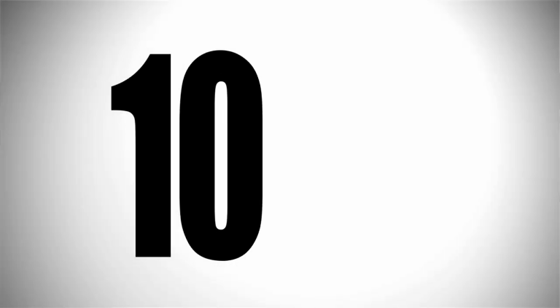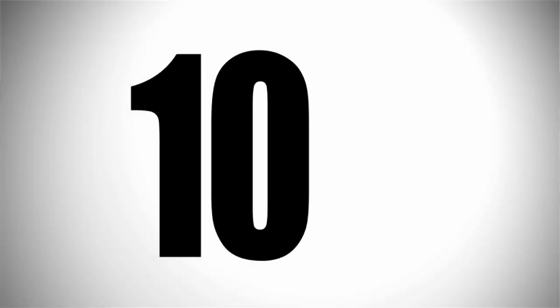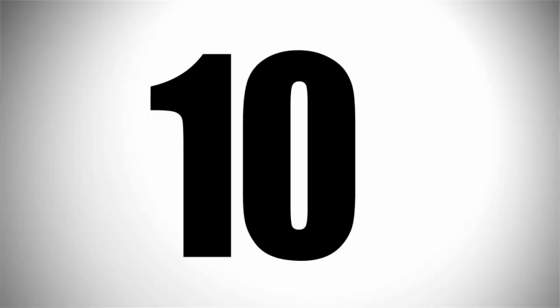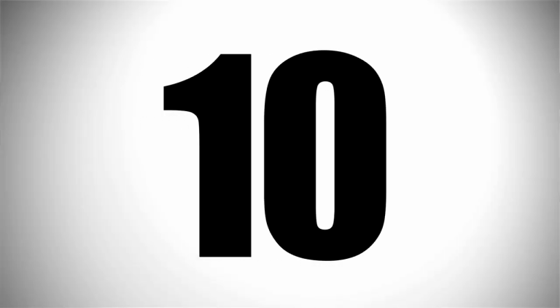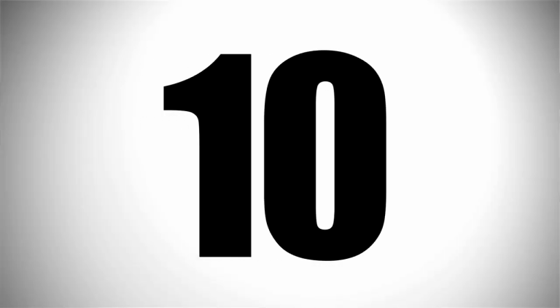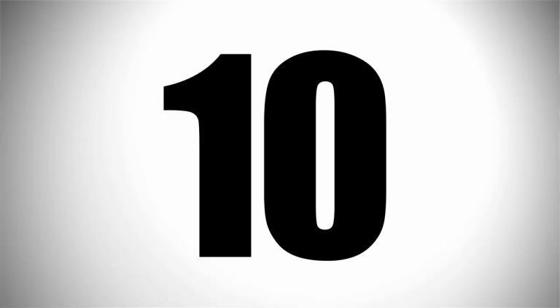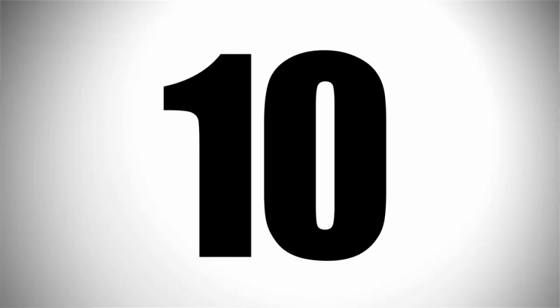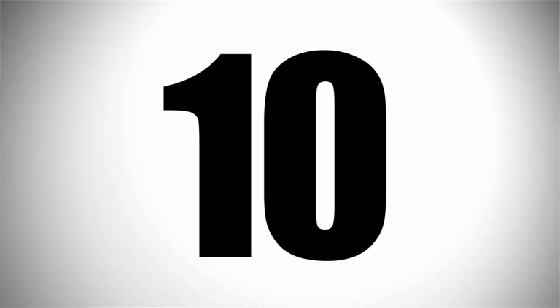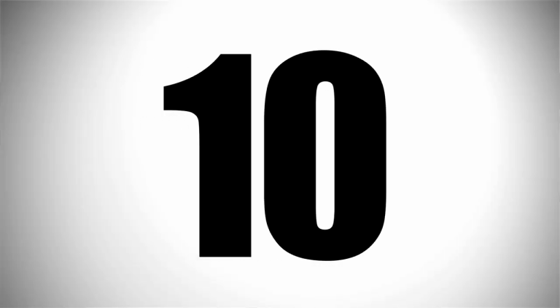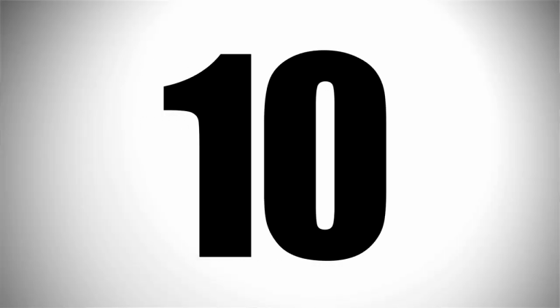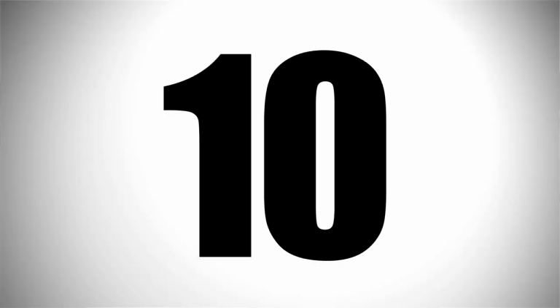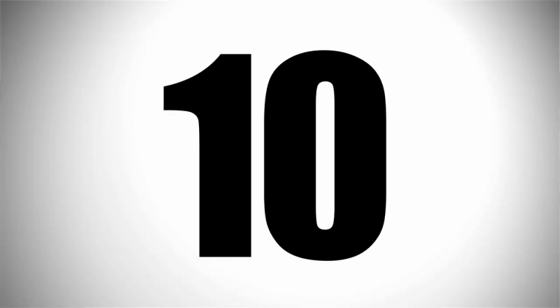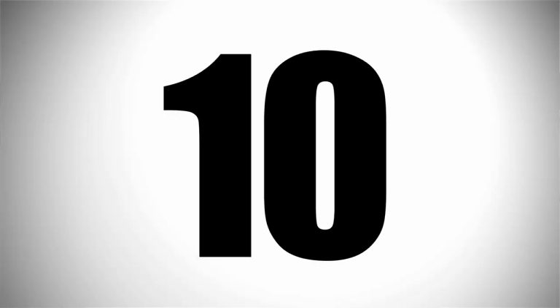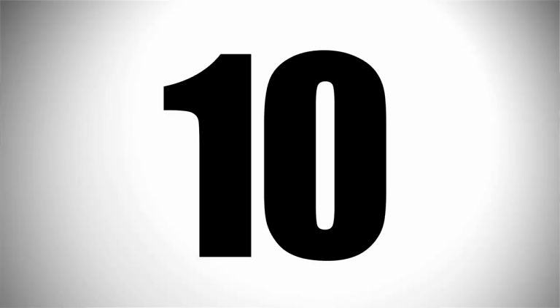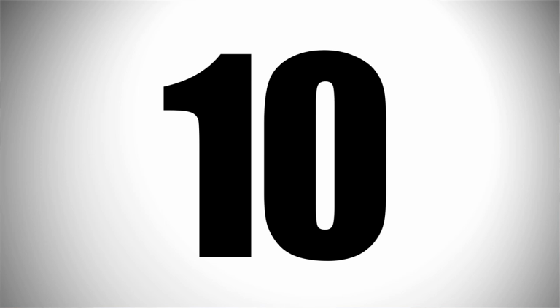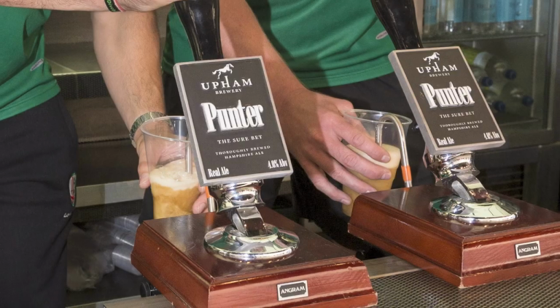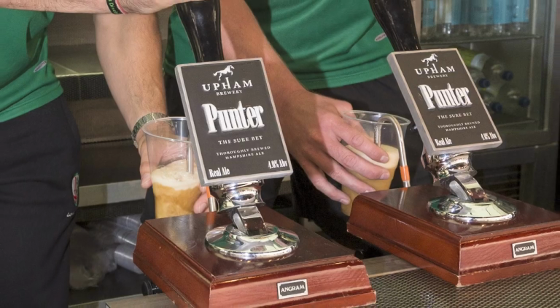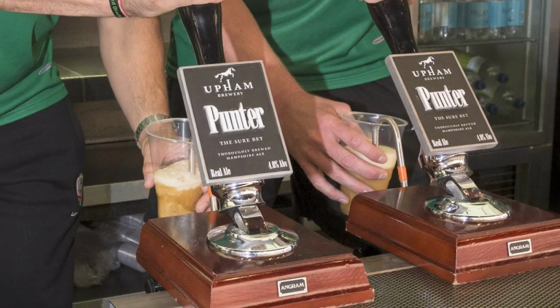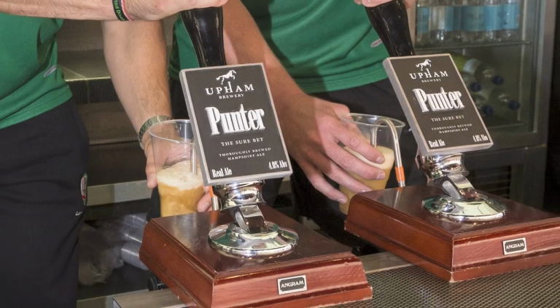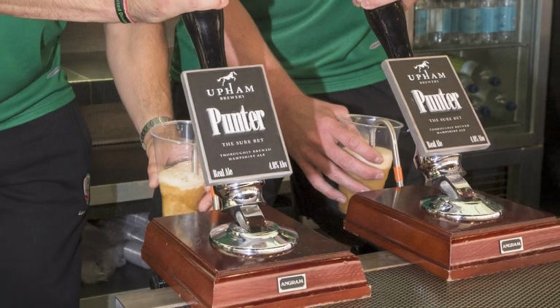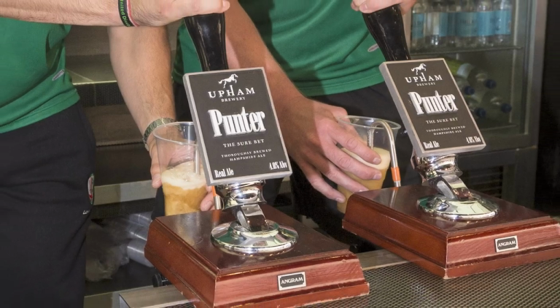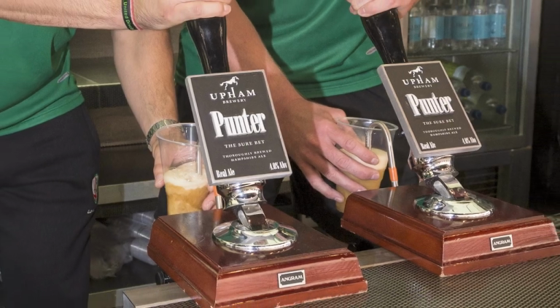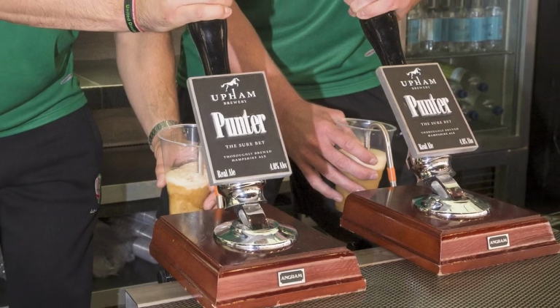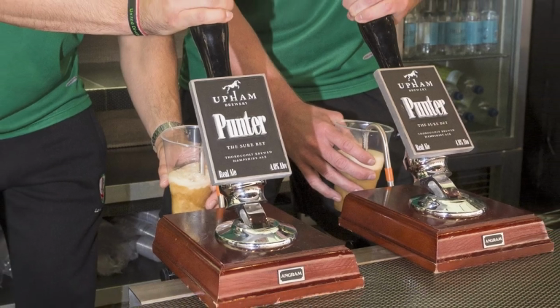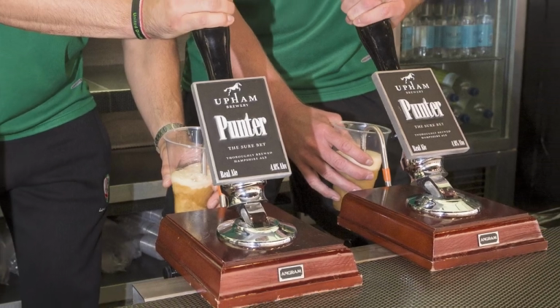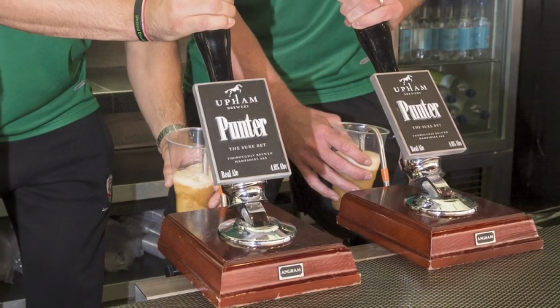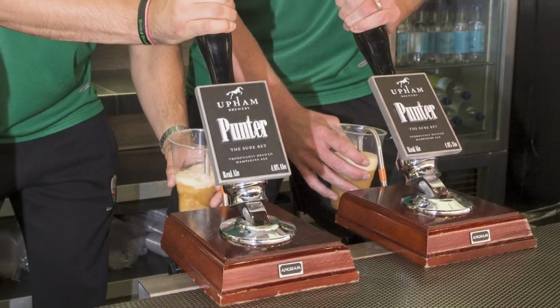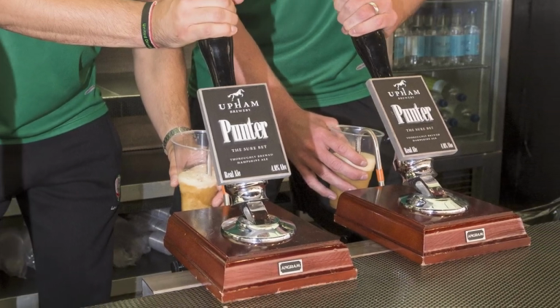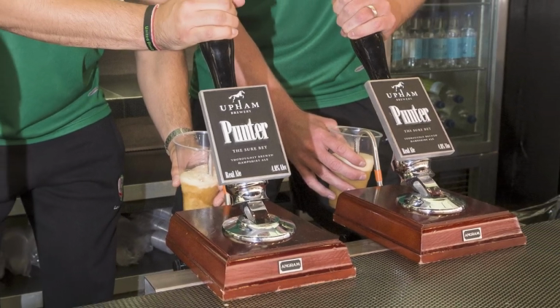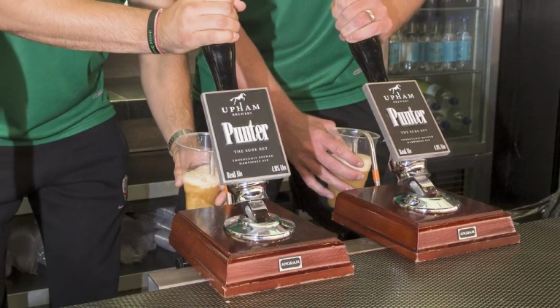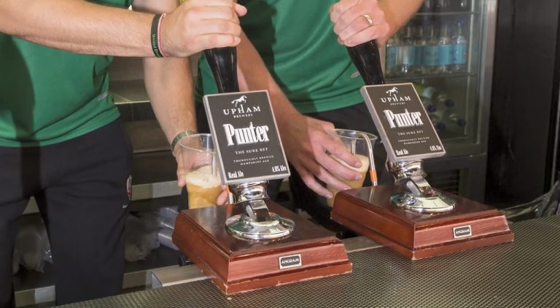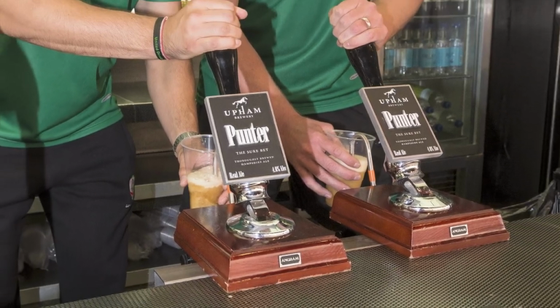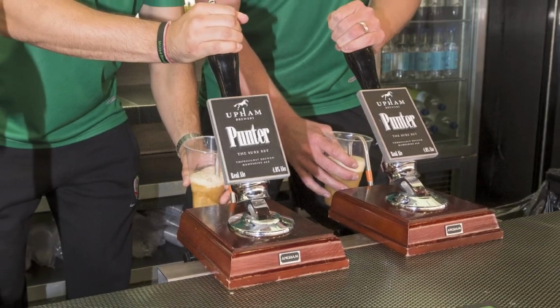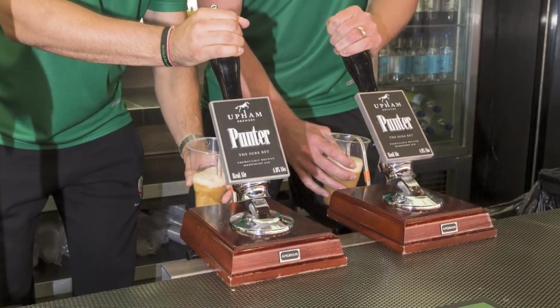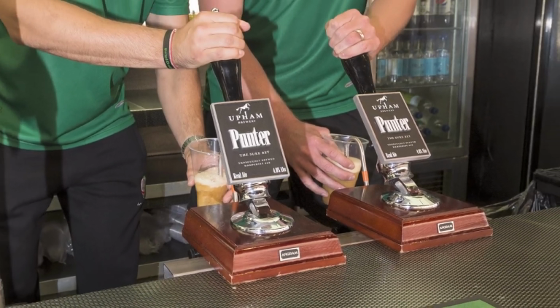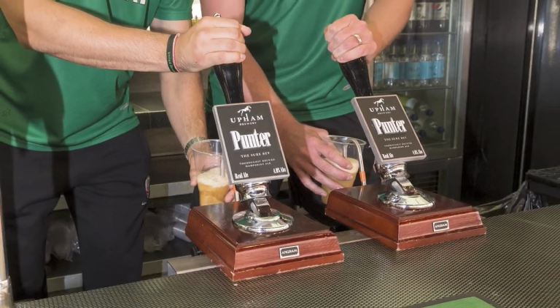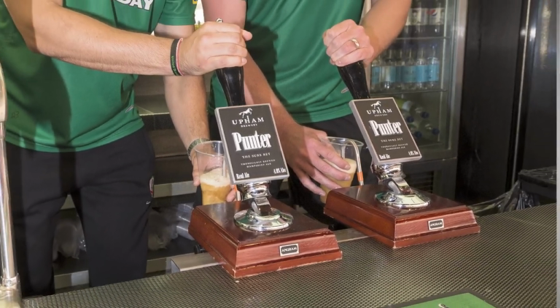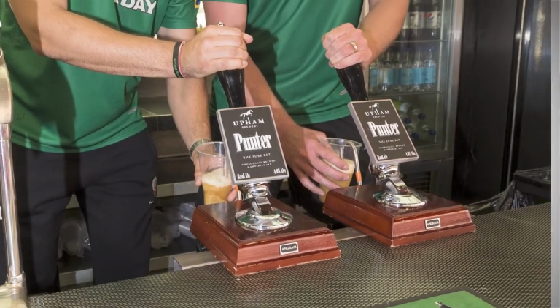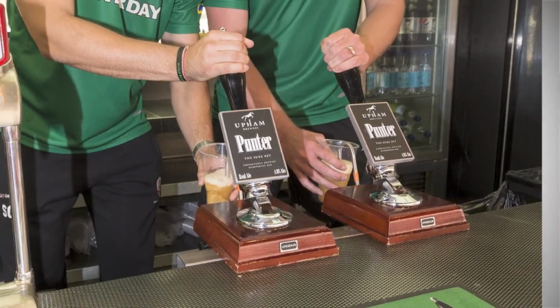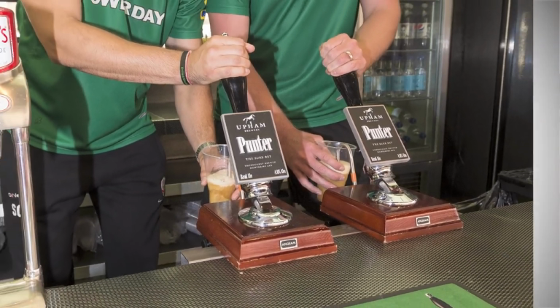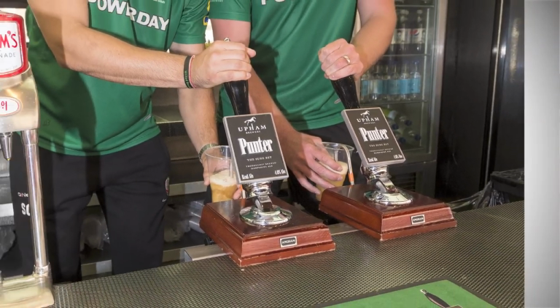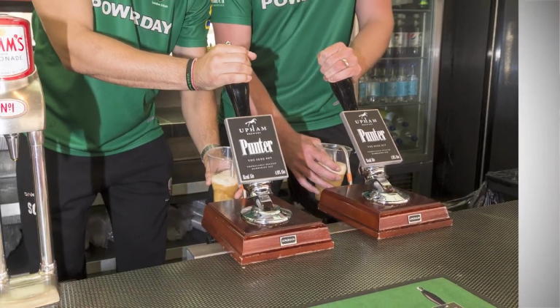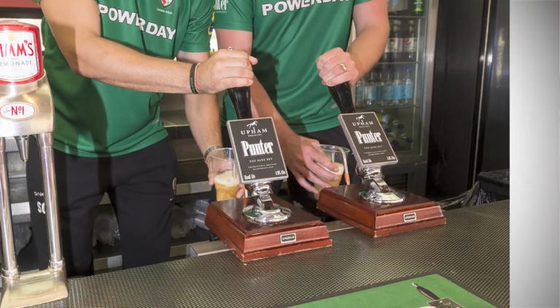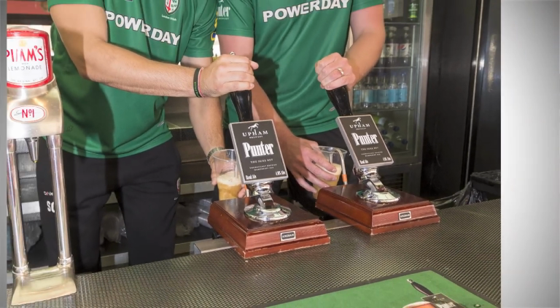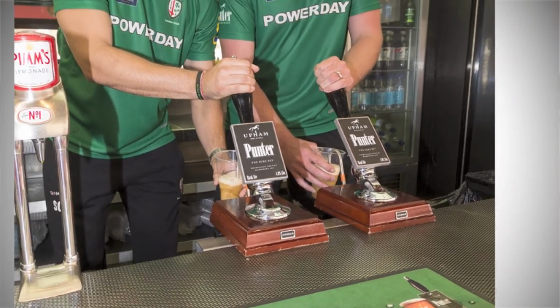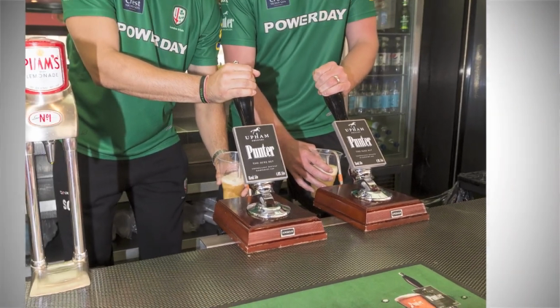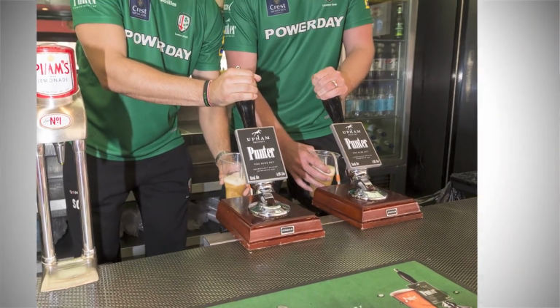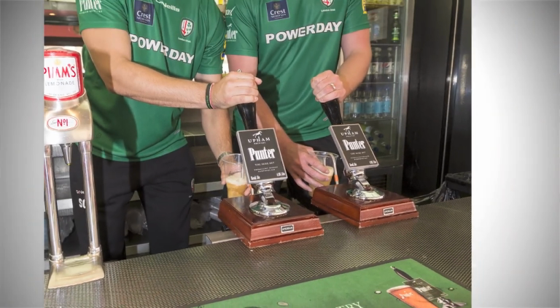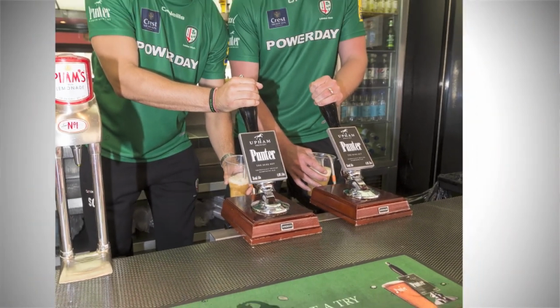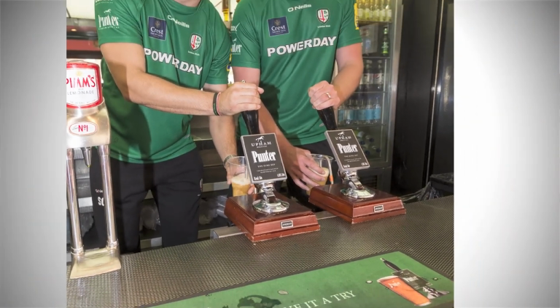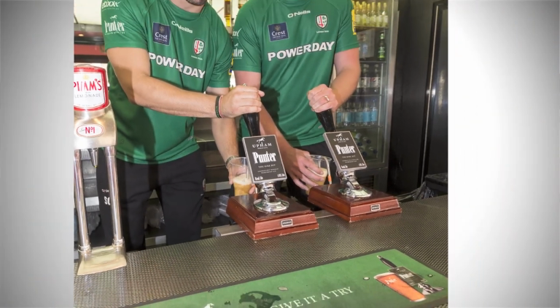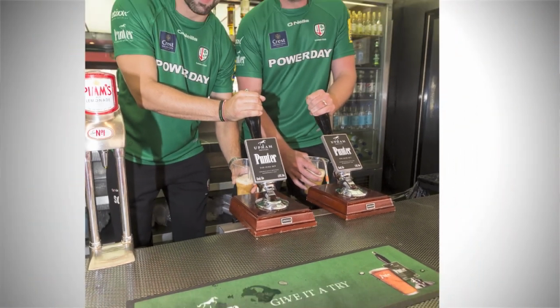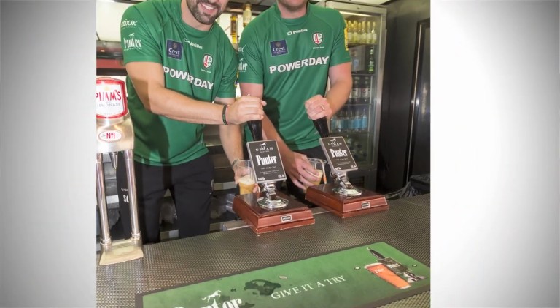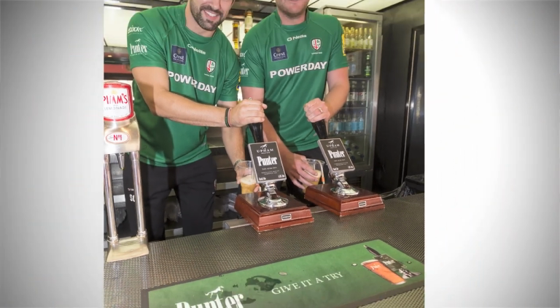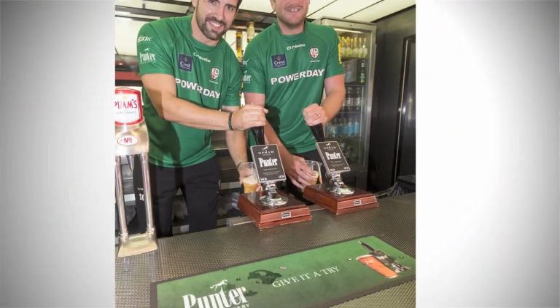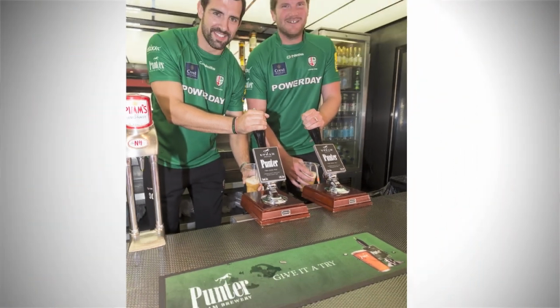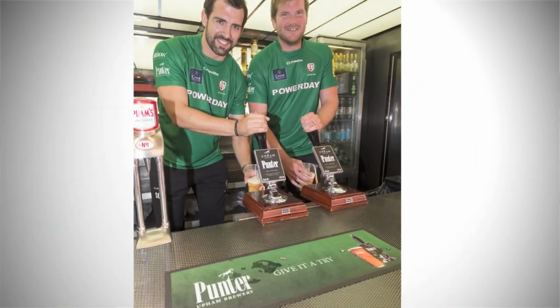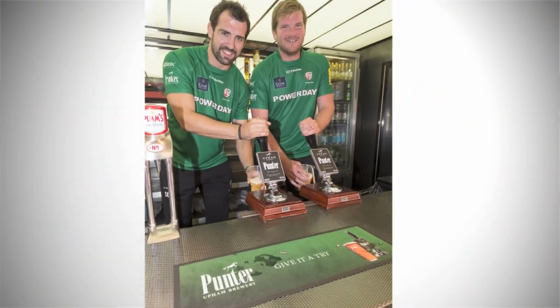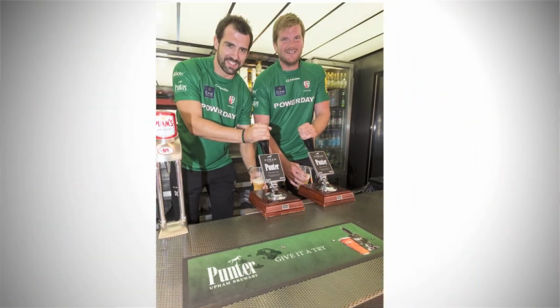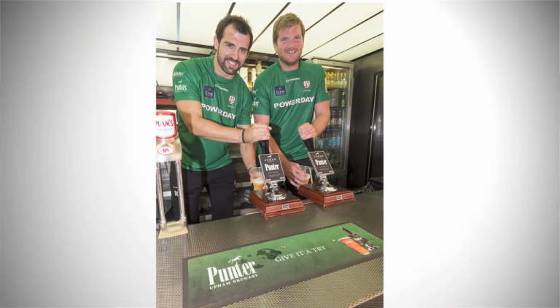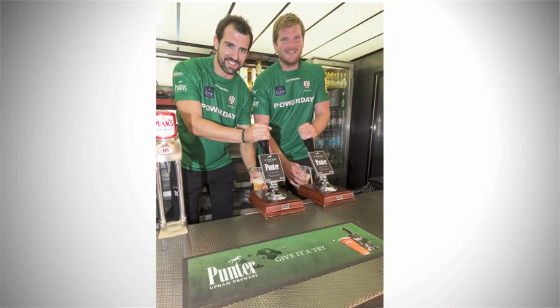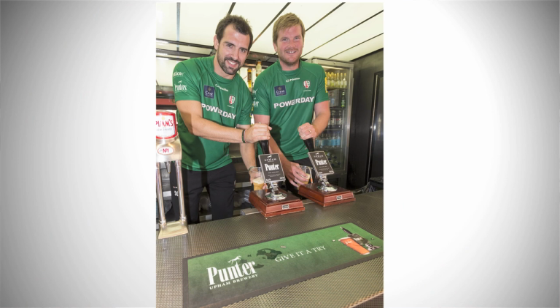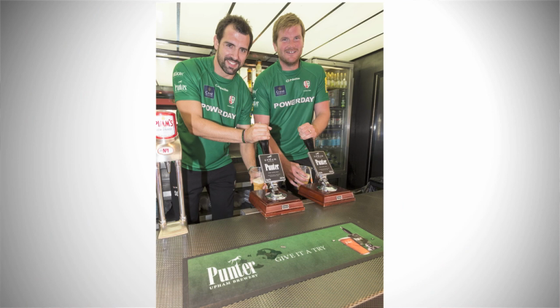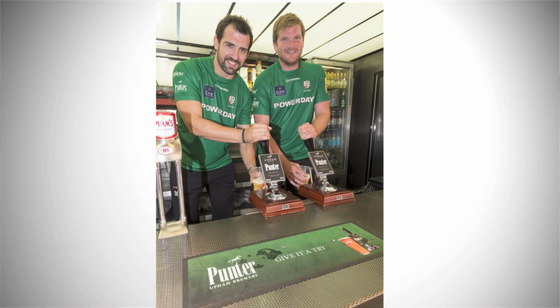And finally, number ten, 2,340 pints were pulled in the Uckham's Bar at the 2014 Southampton Boat Show.